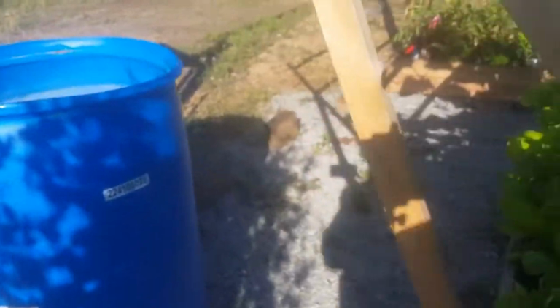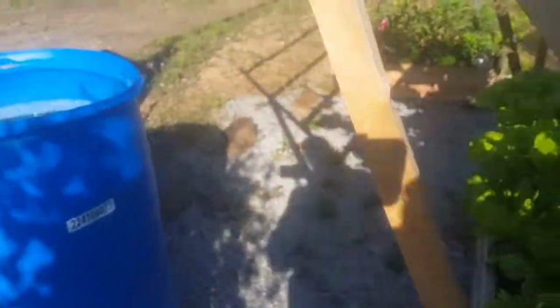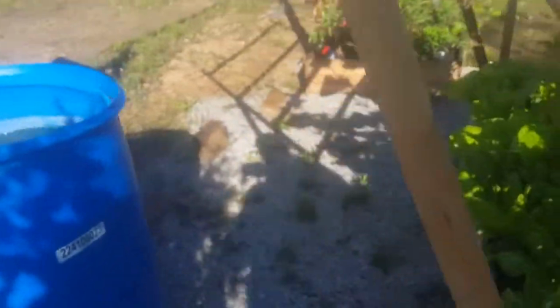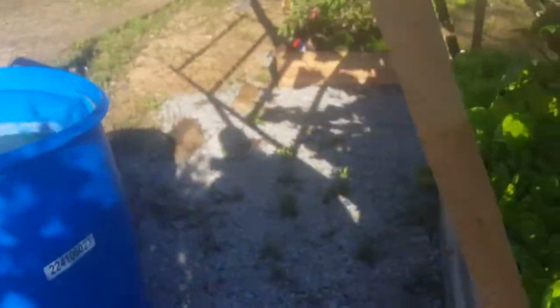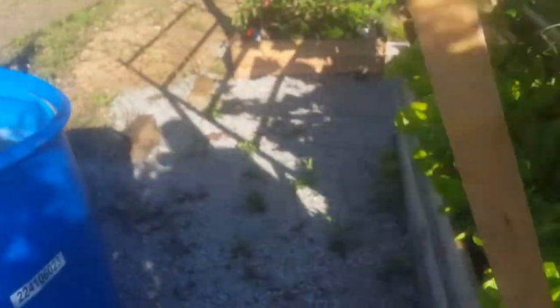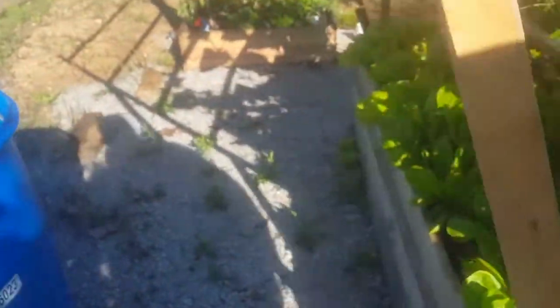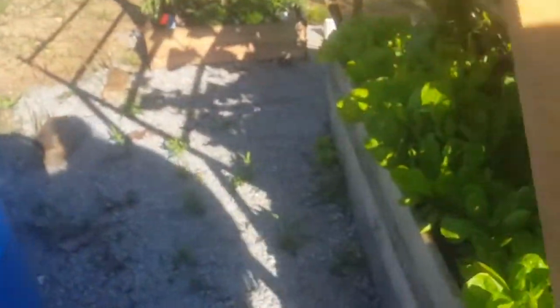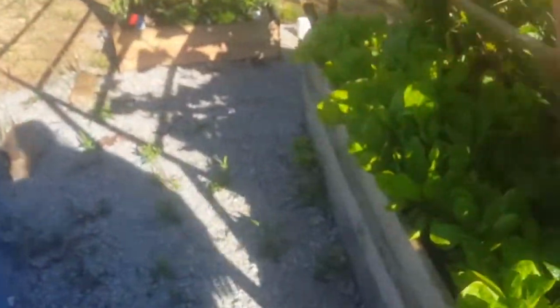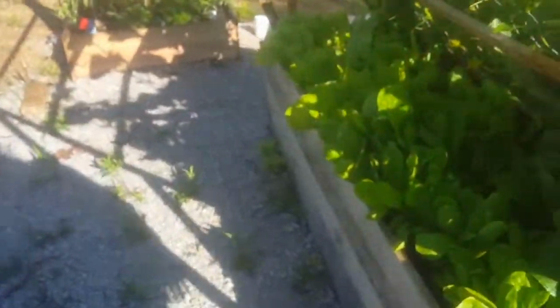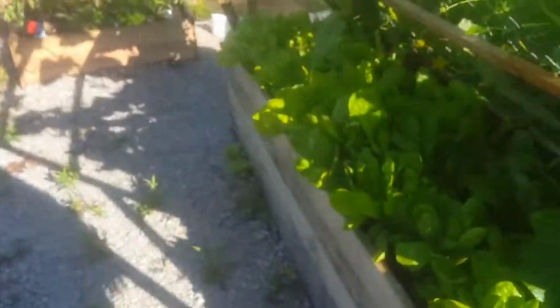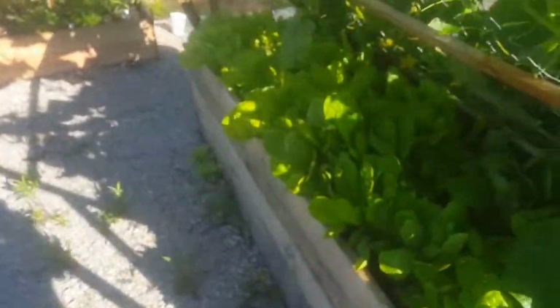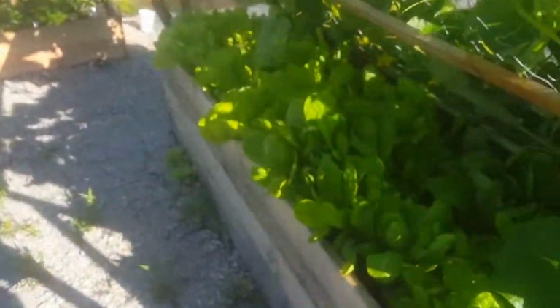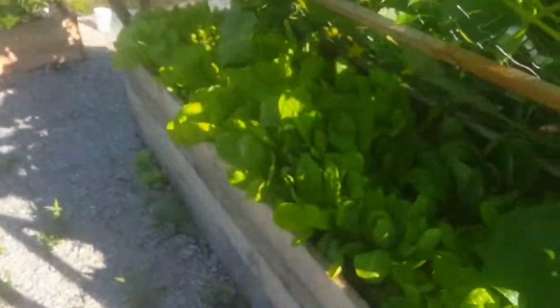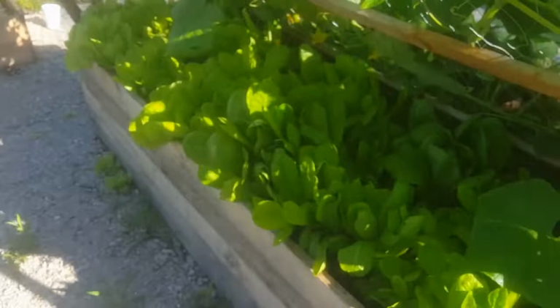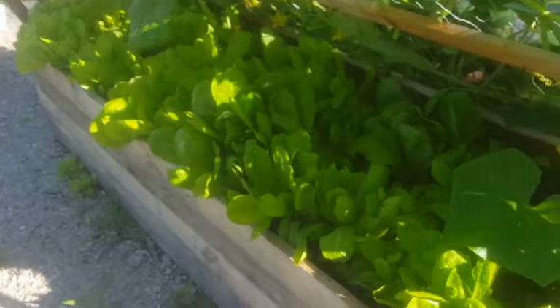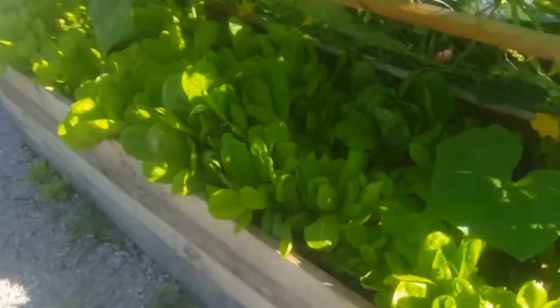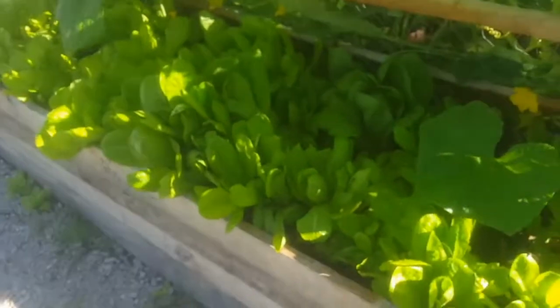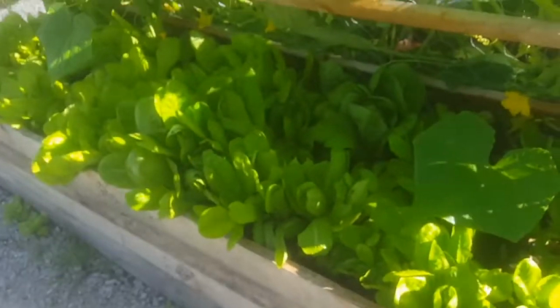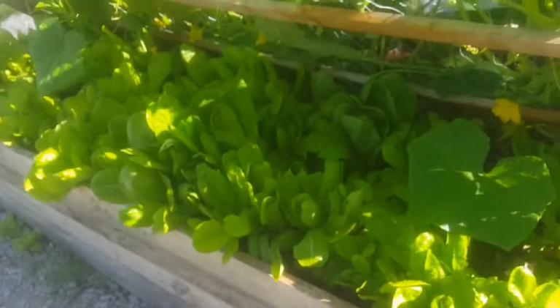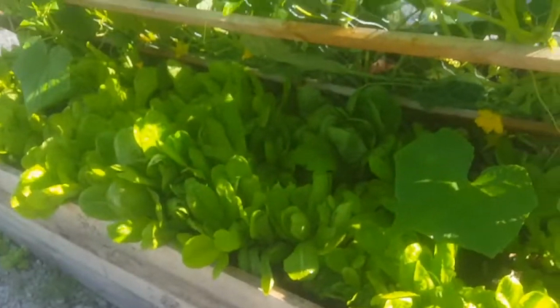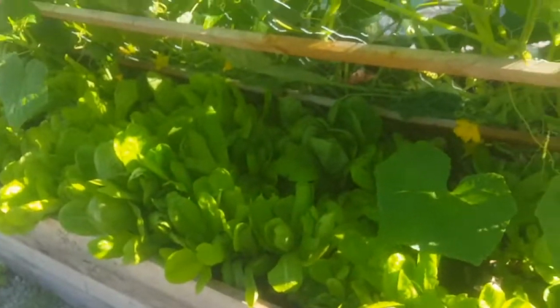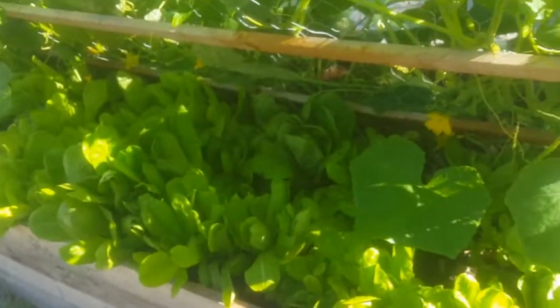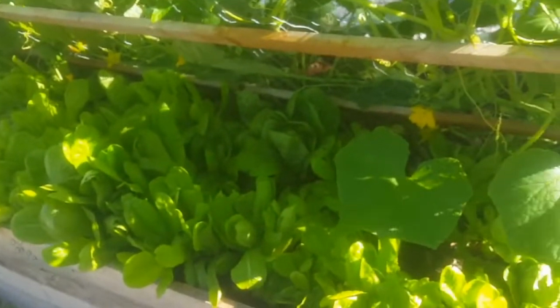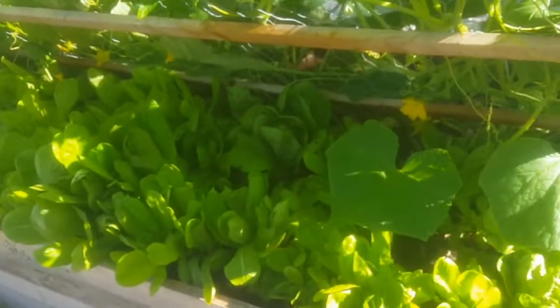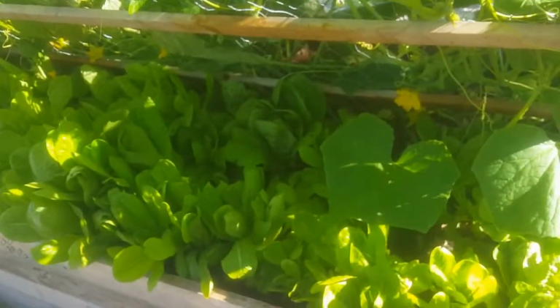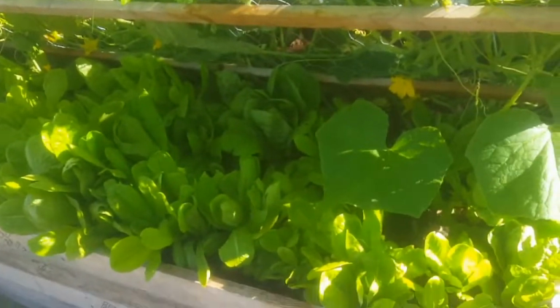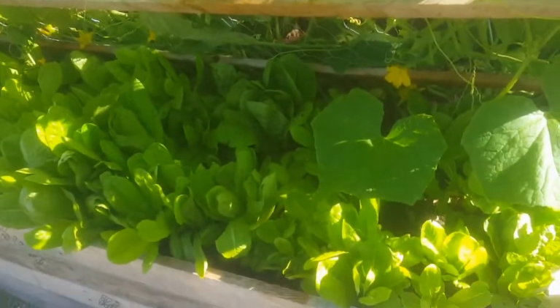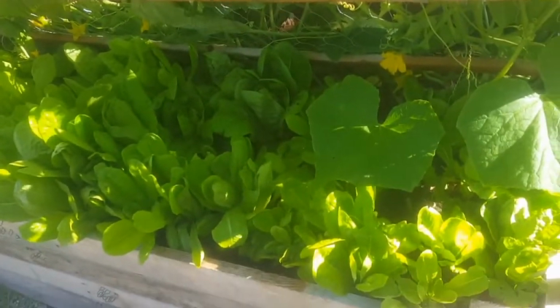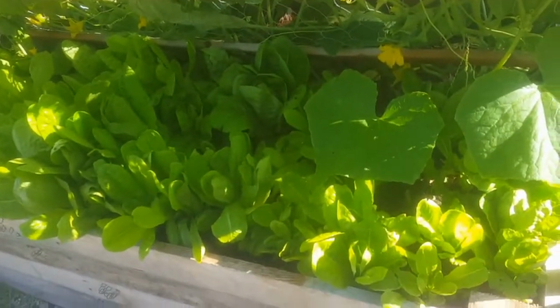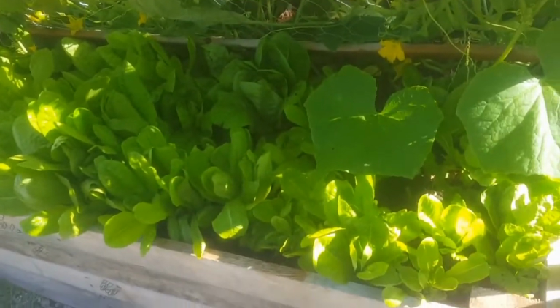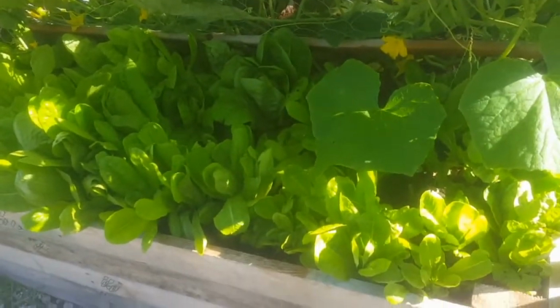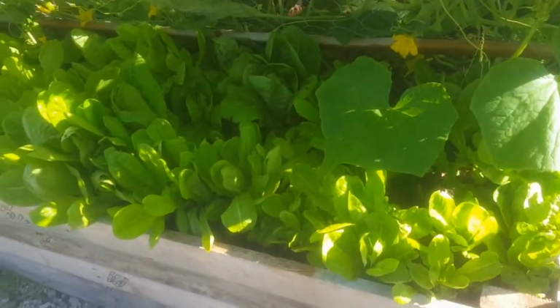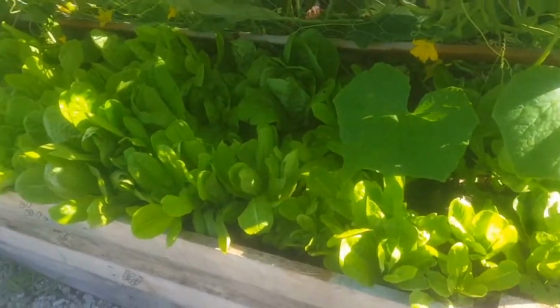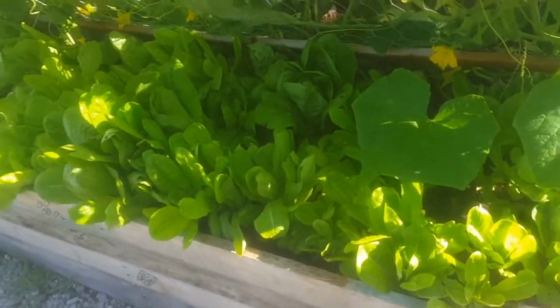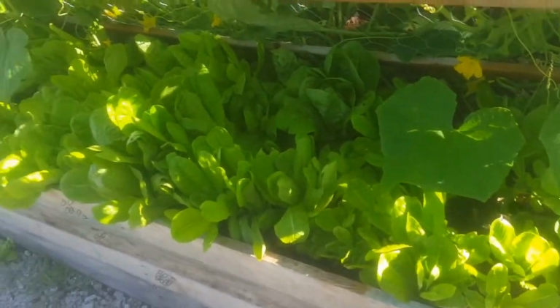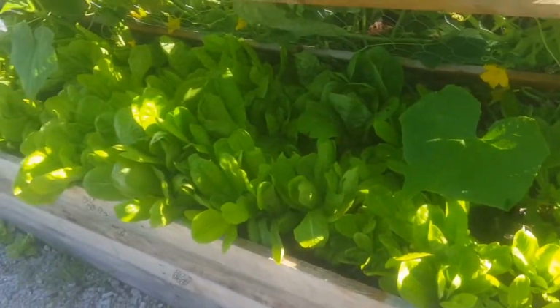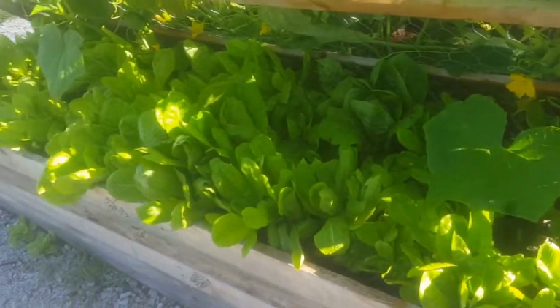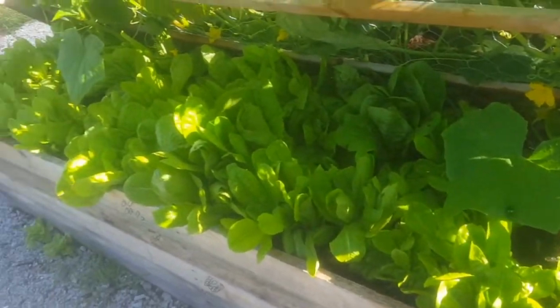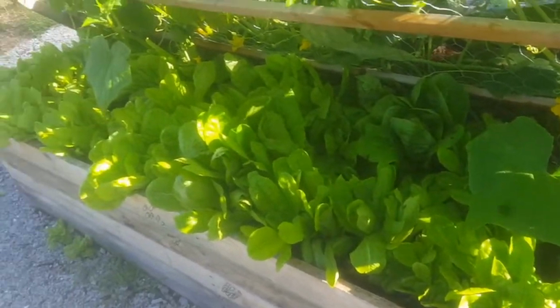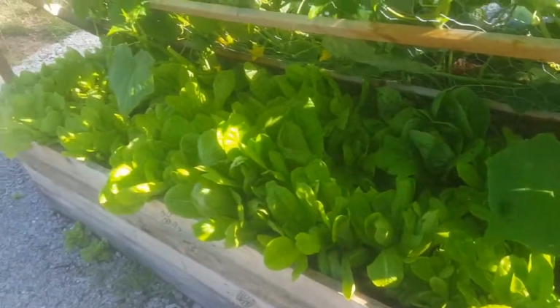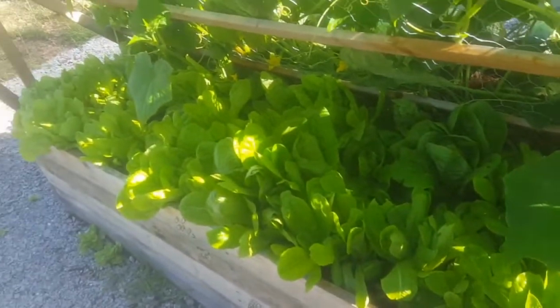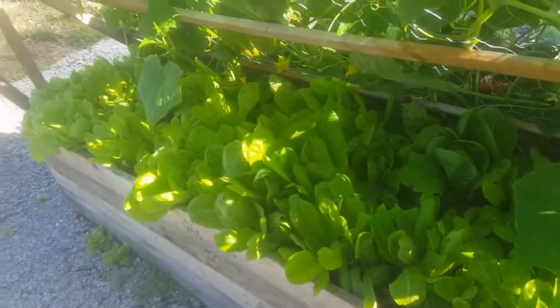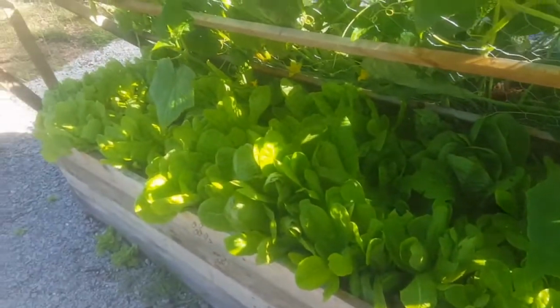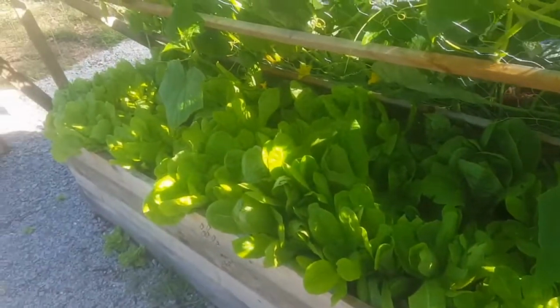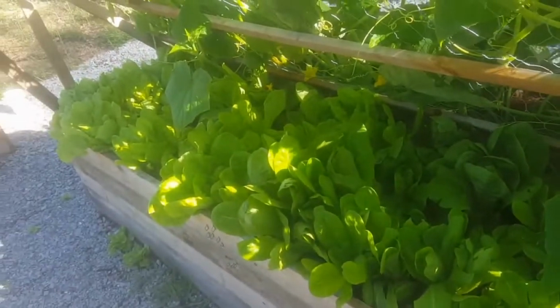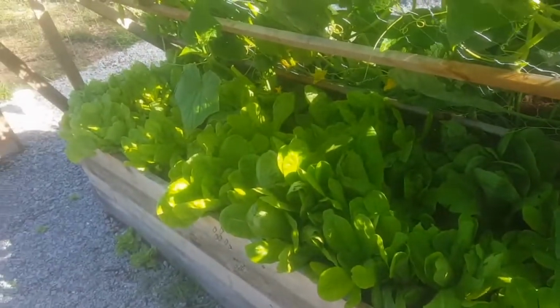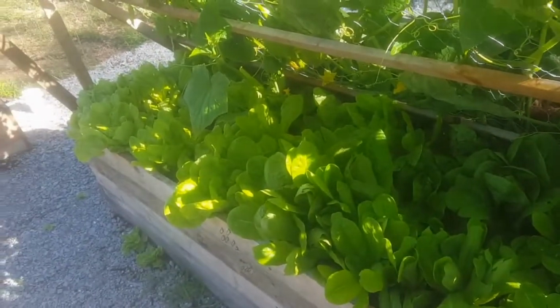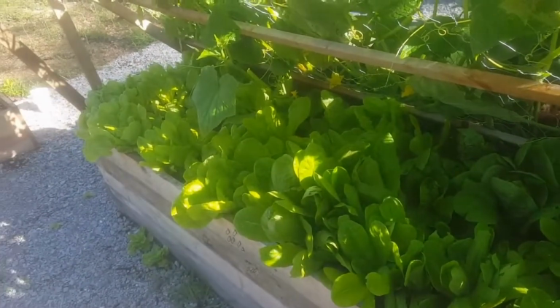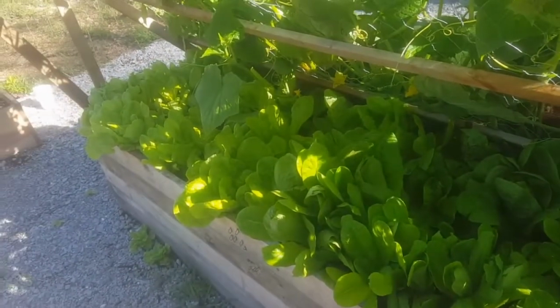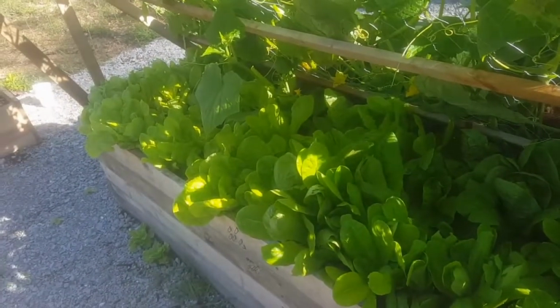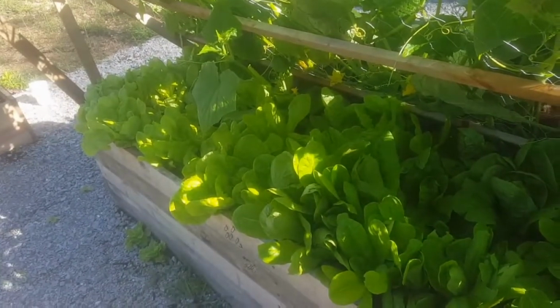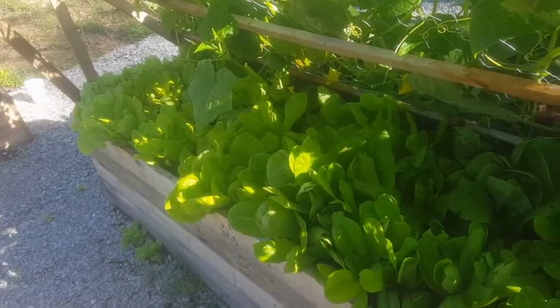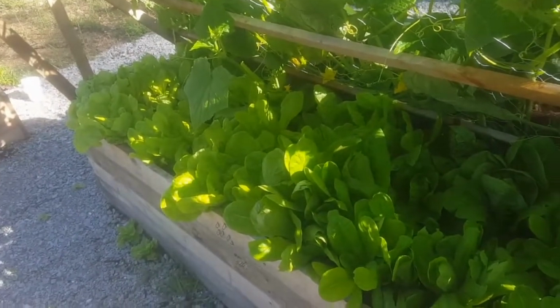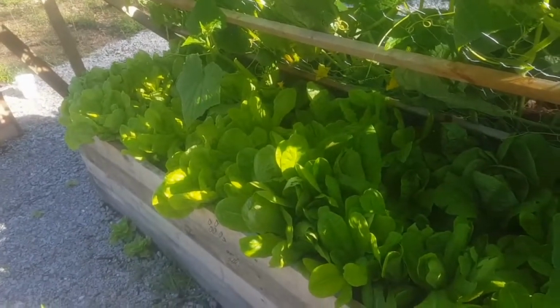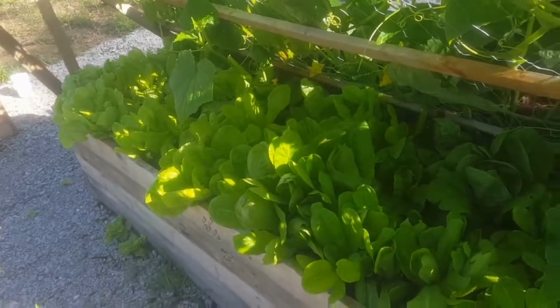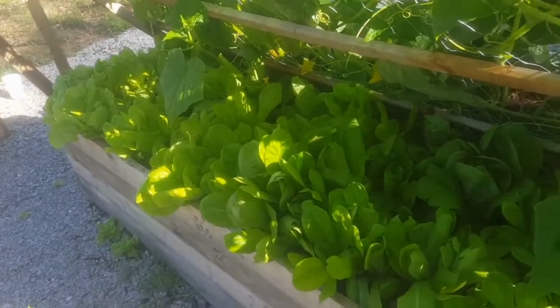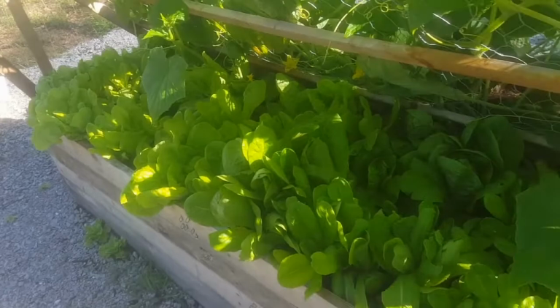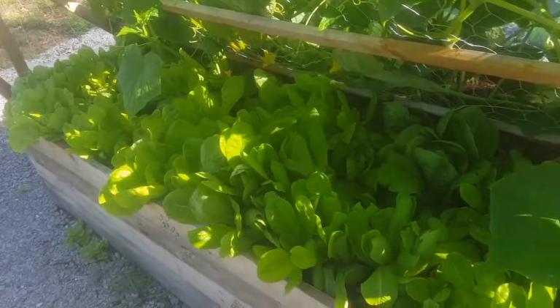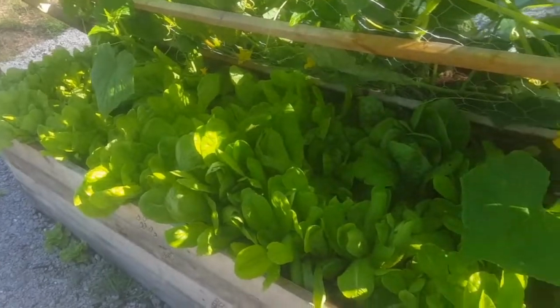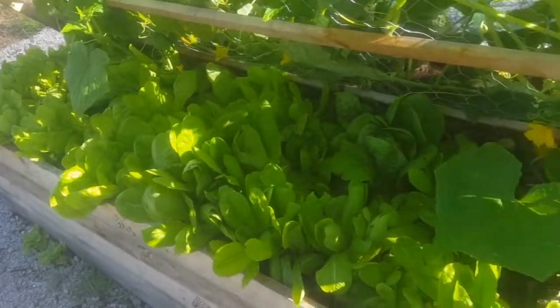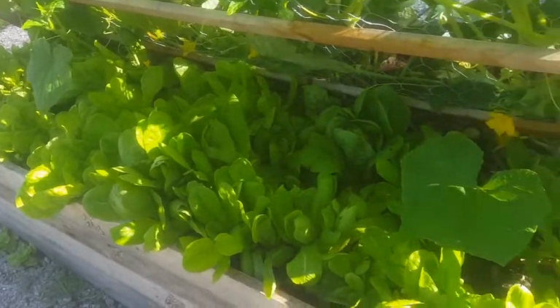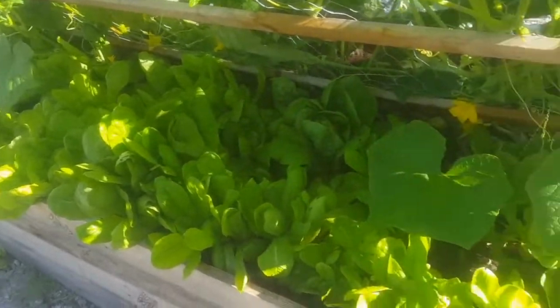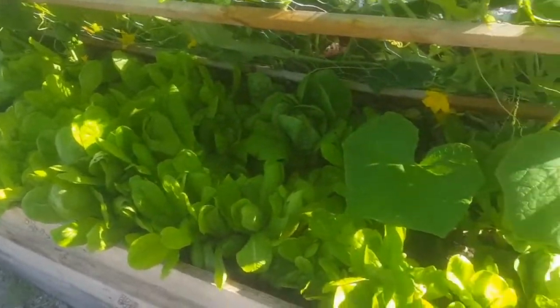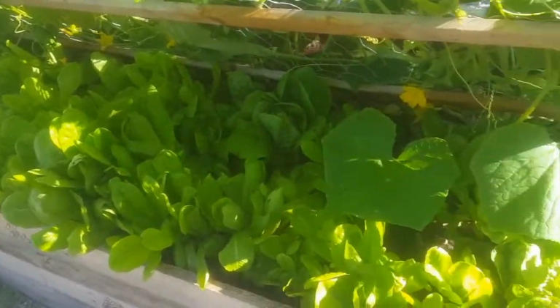The lettuce has all grown back — time to cut some more.